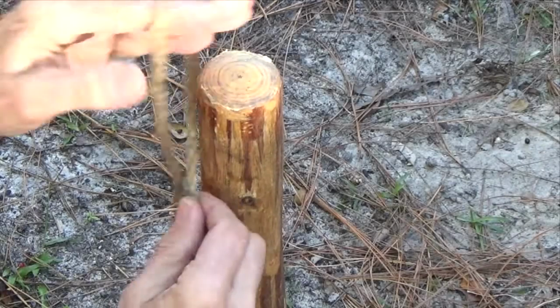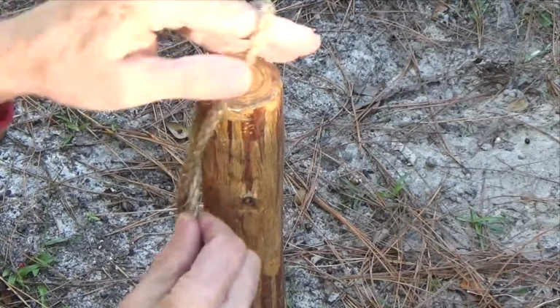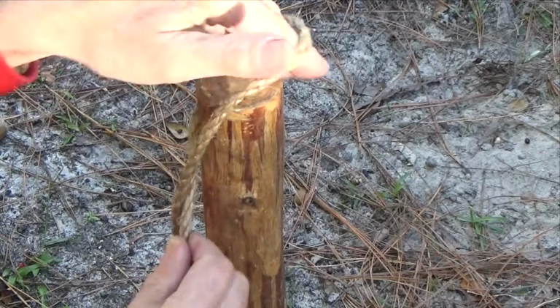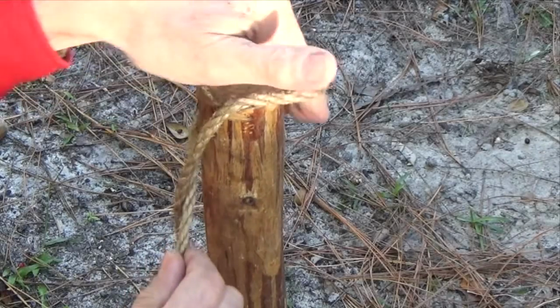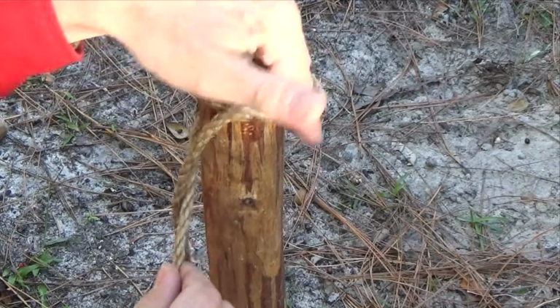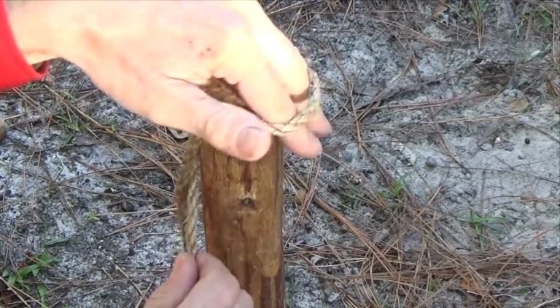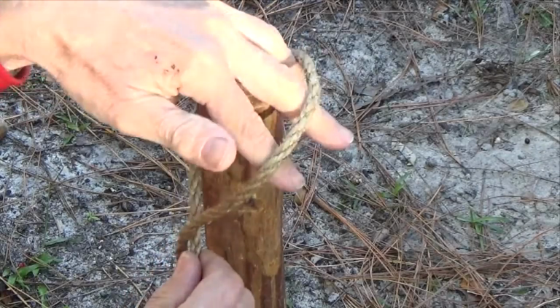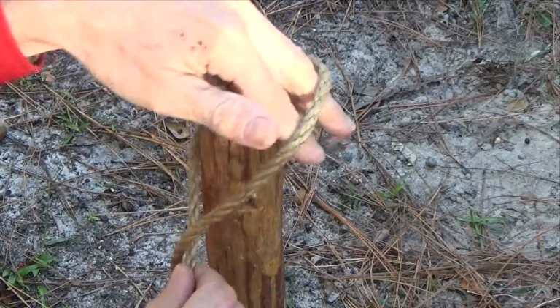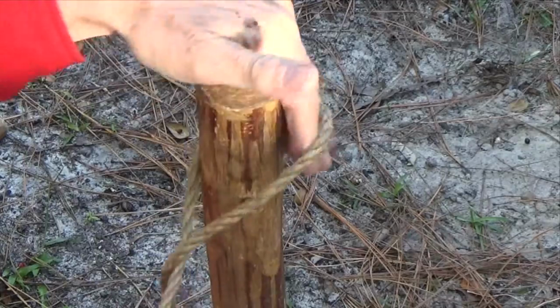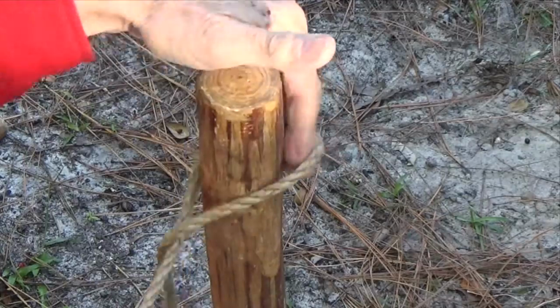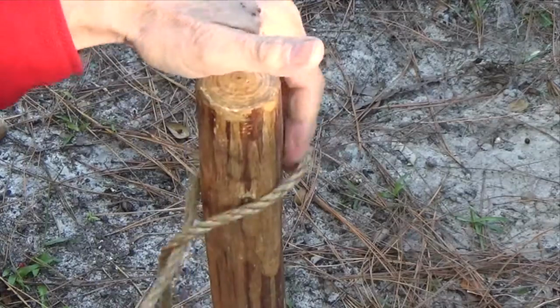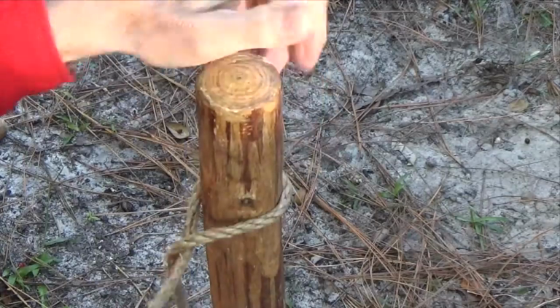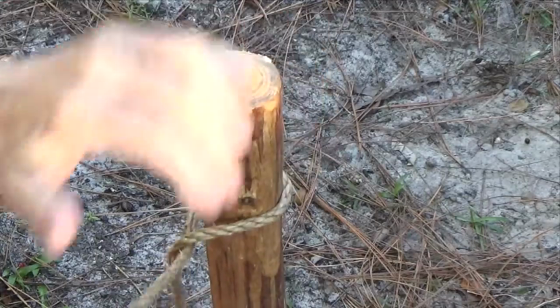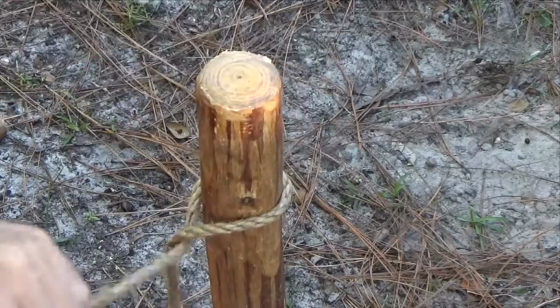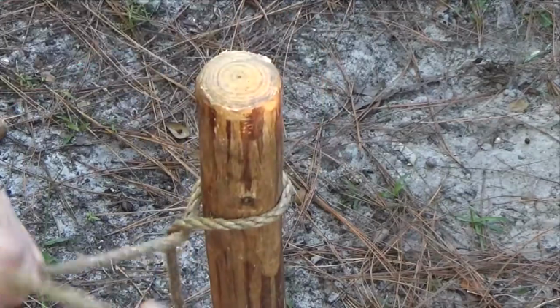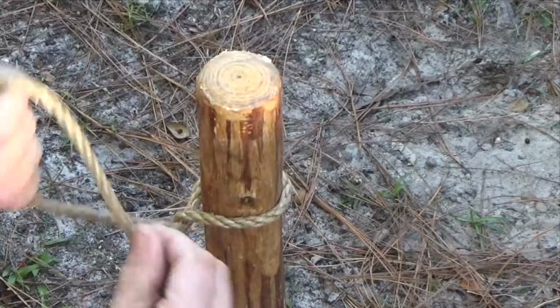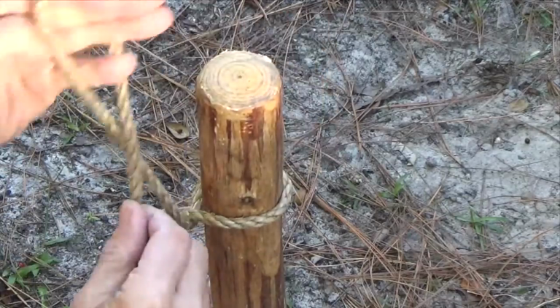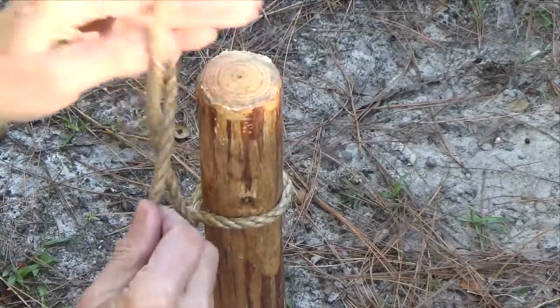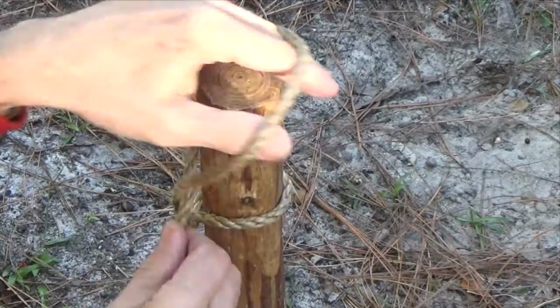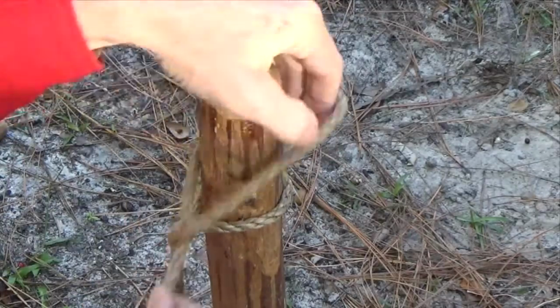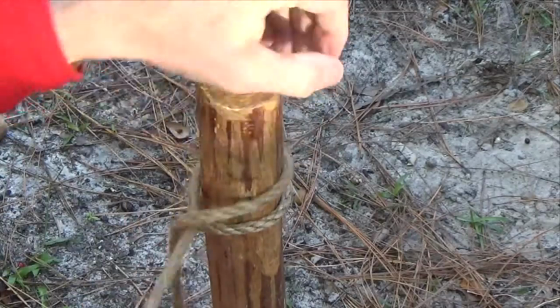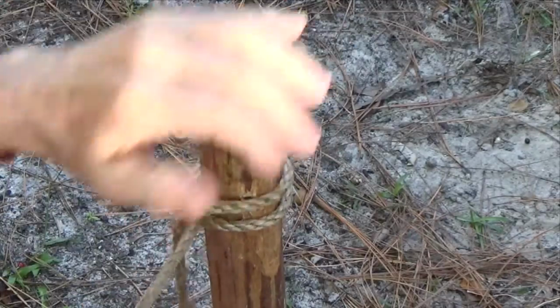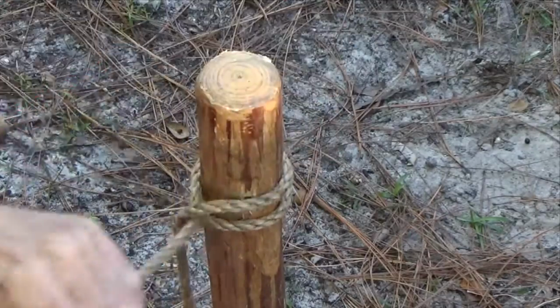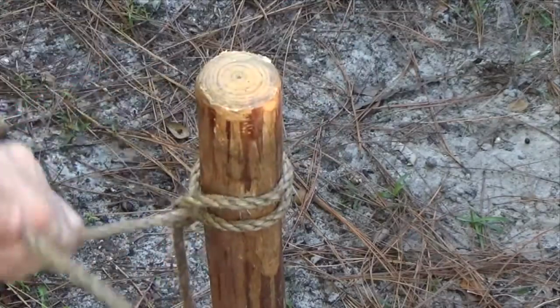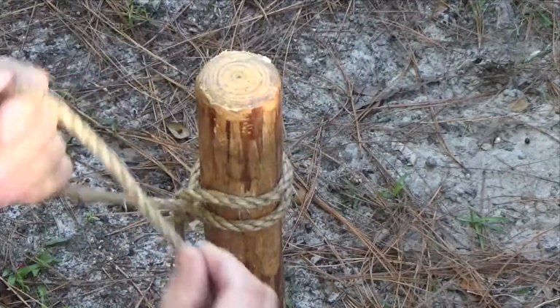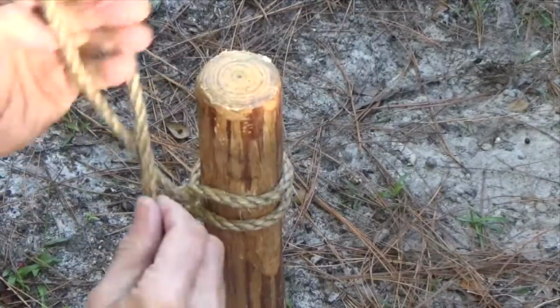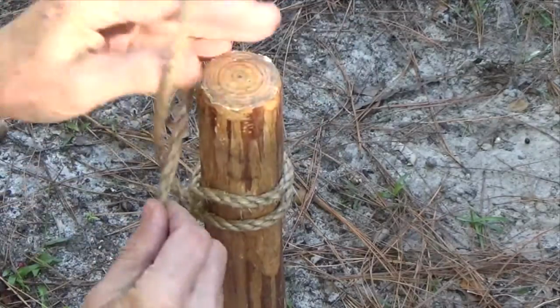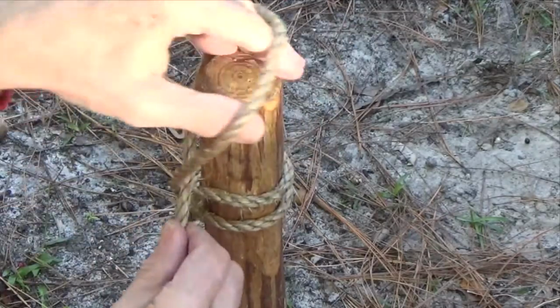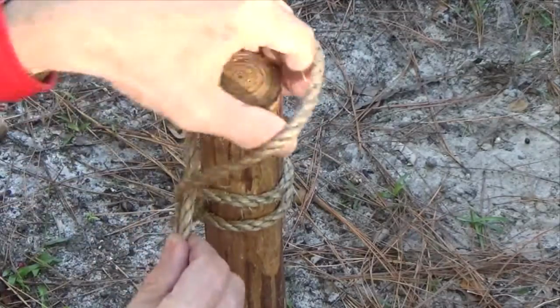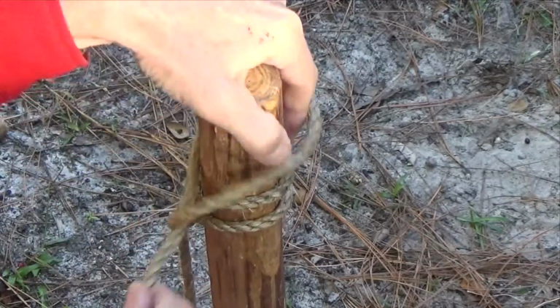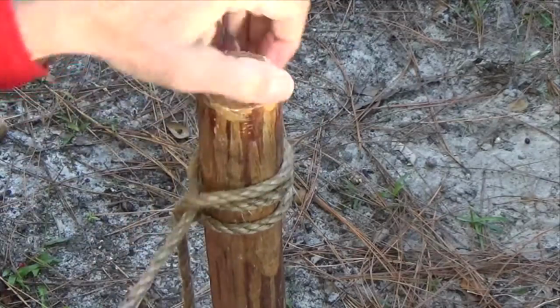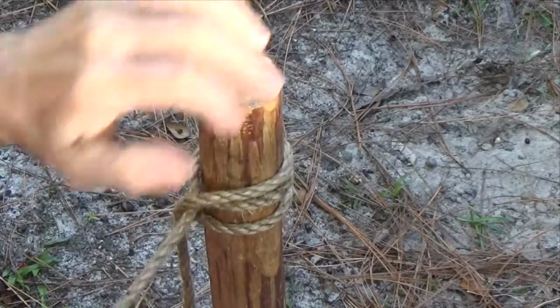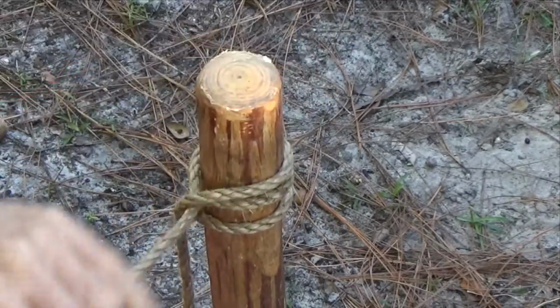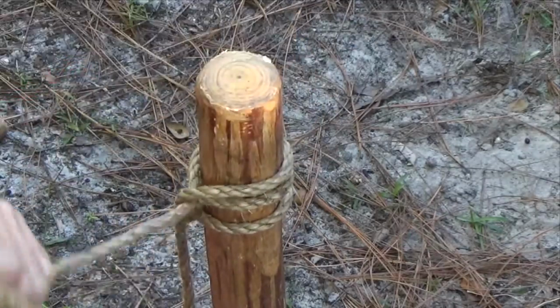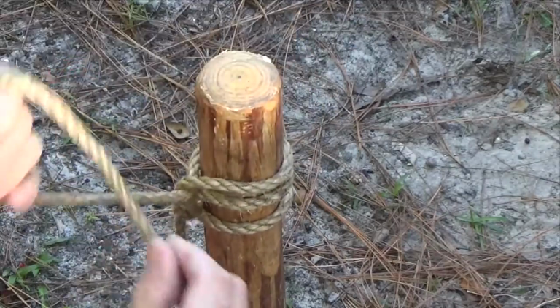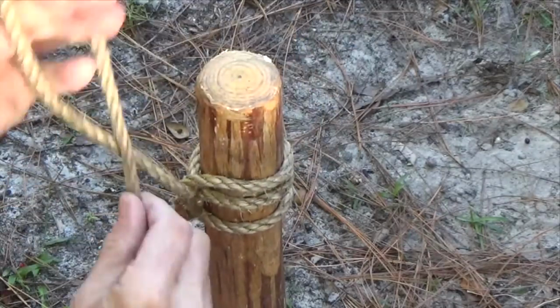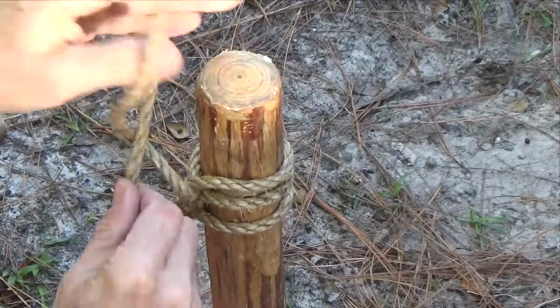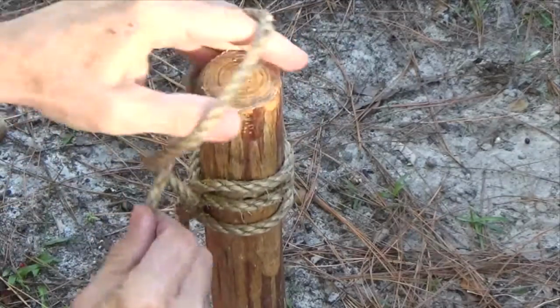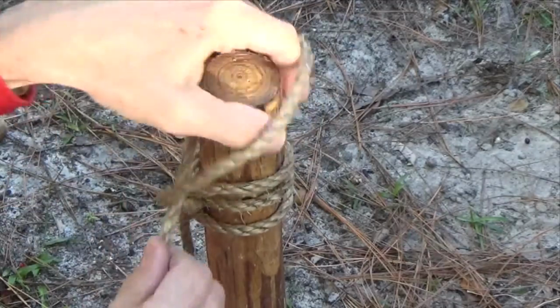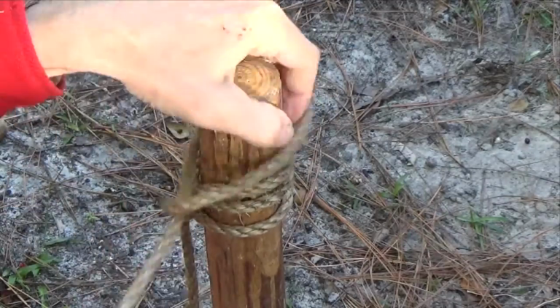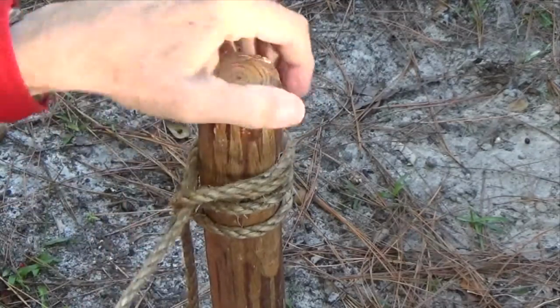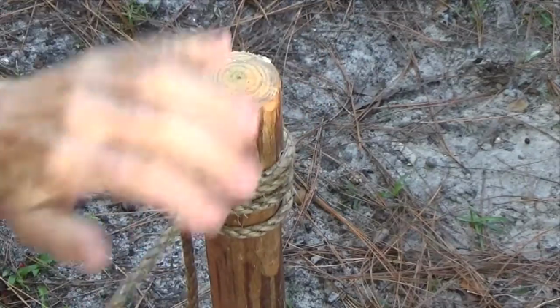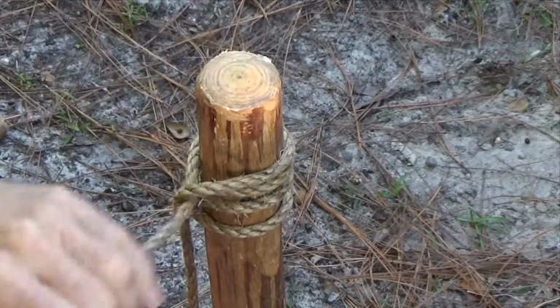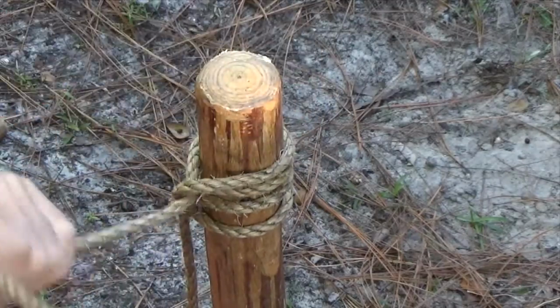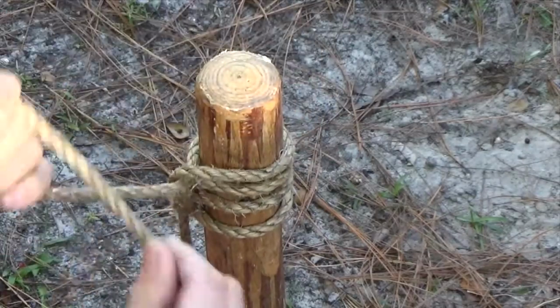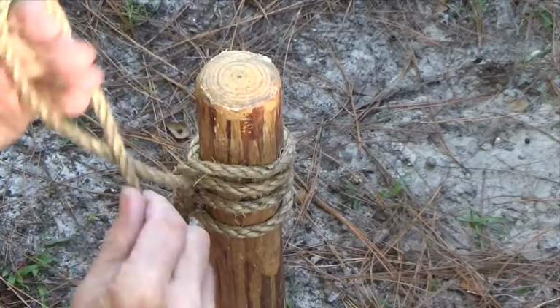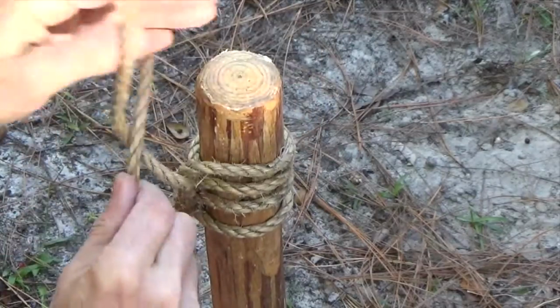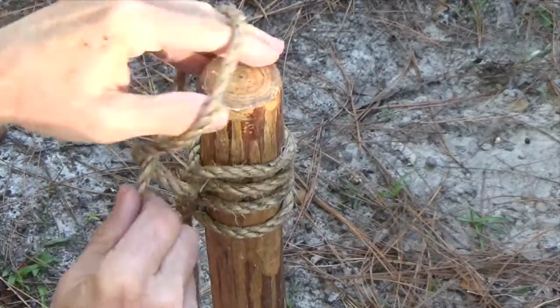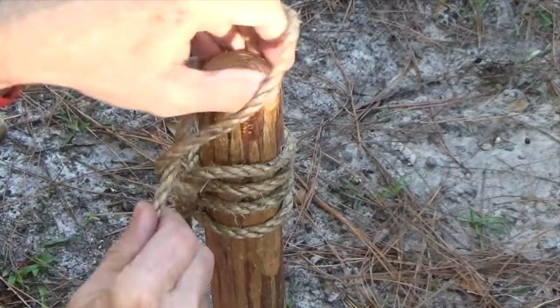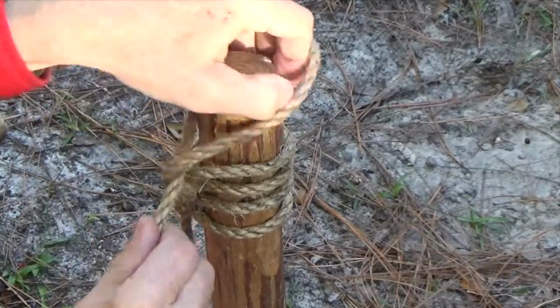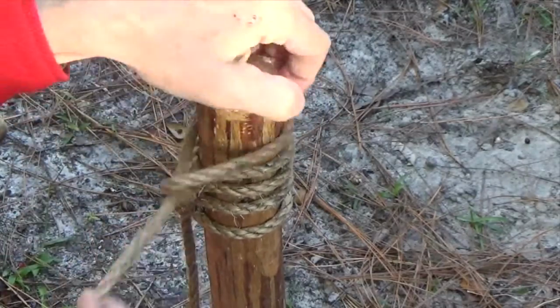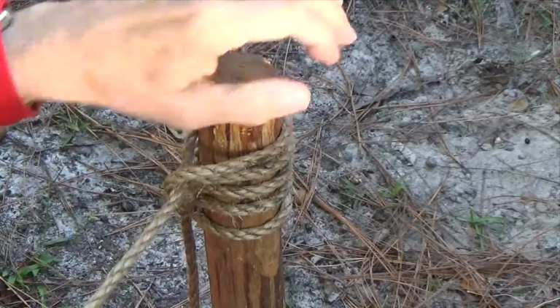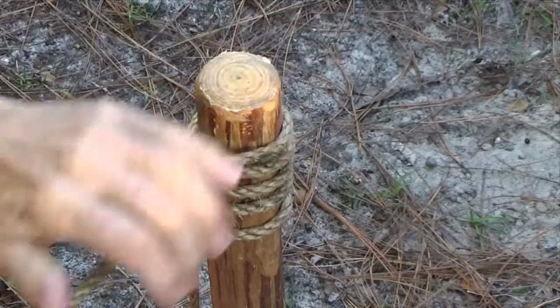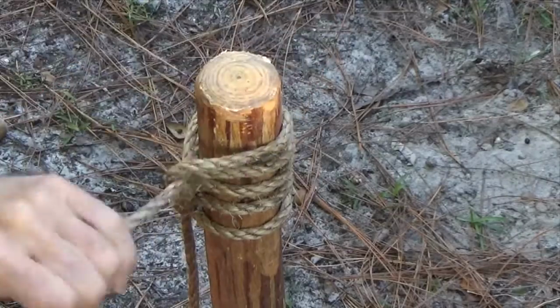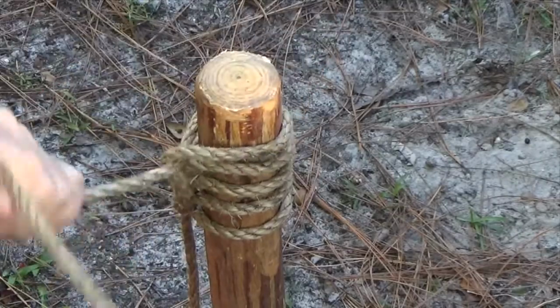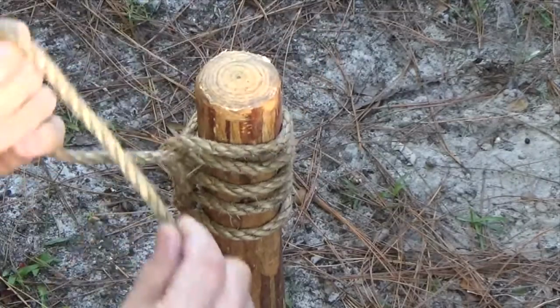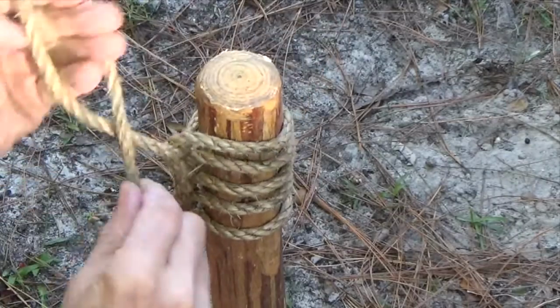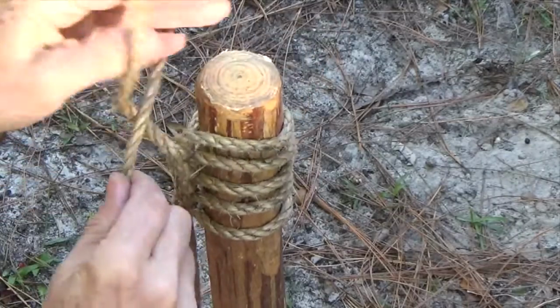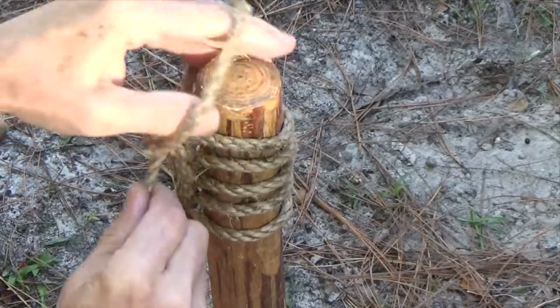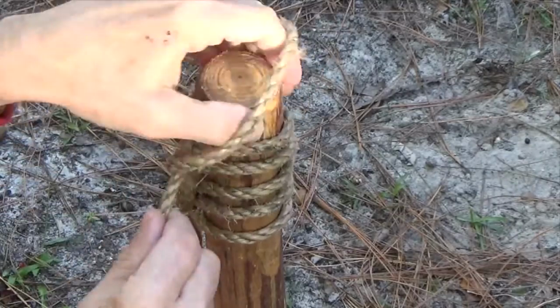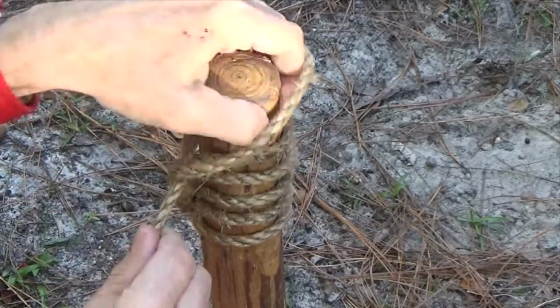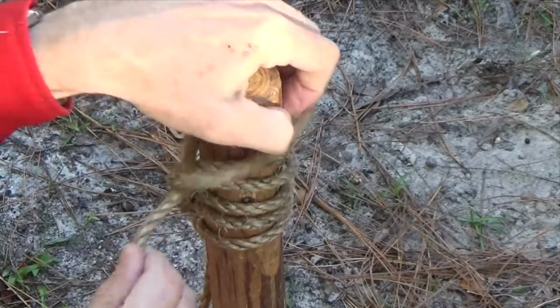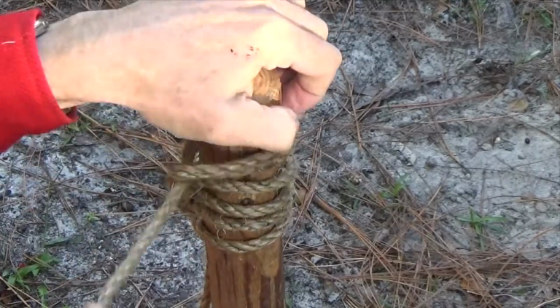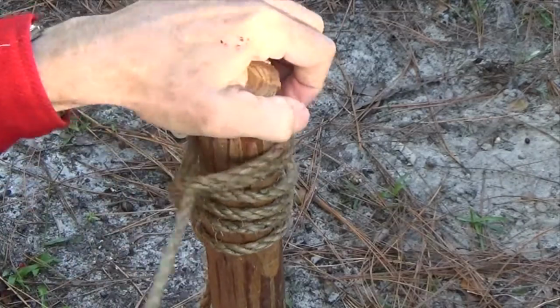Knowing how to easily tie half hitches over an open pole is useful. And with practice, gaining speed can be fun.